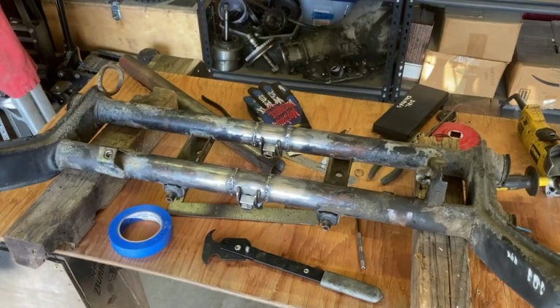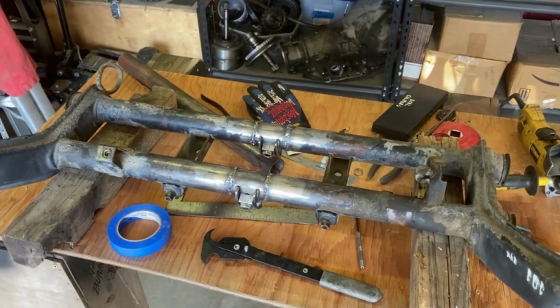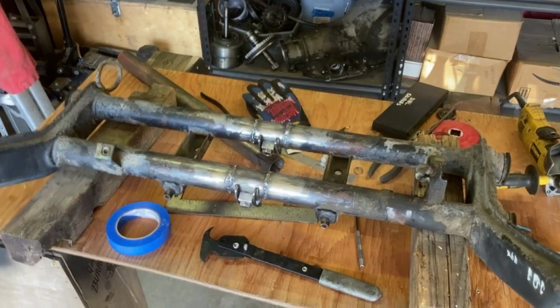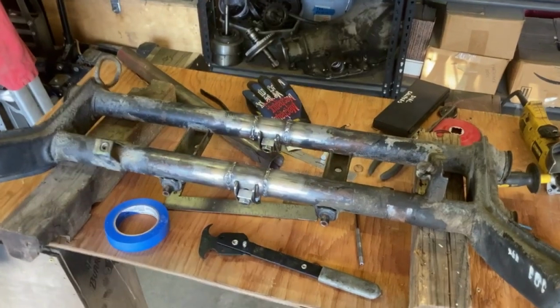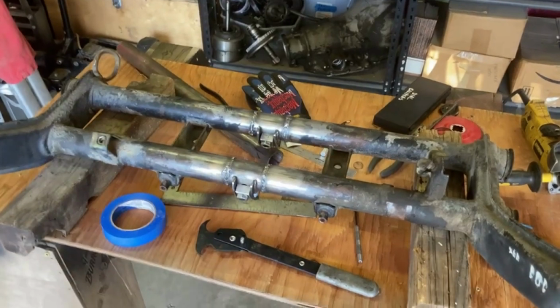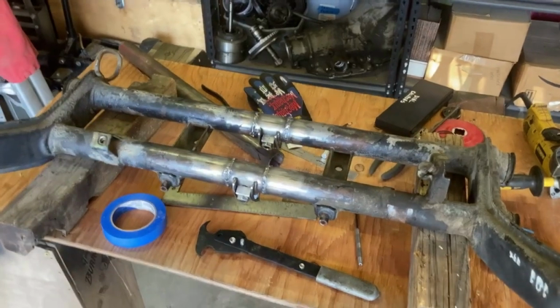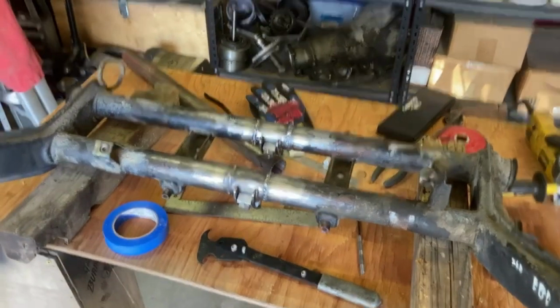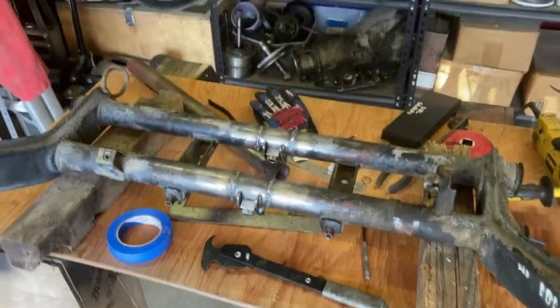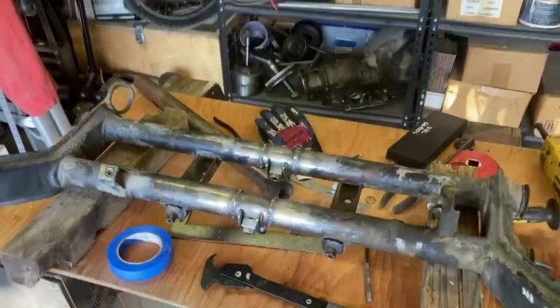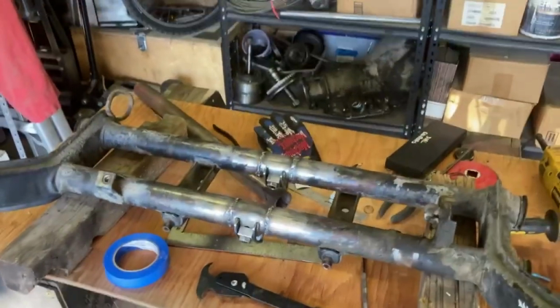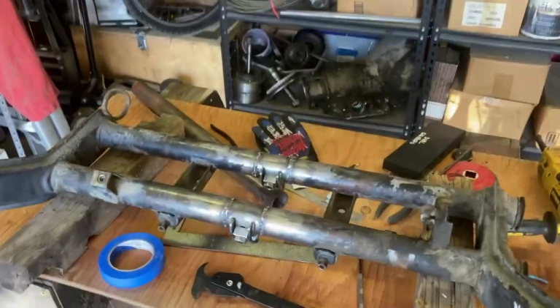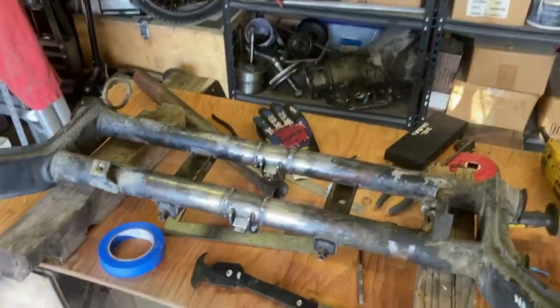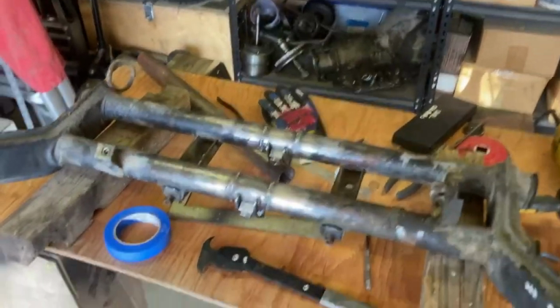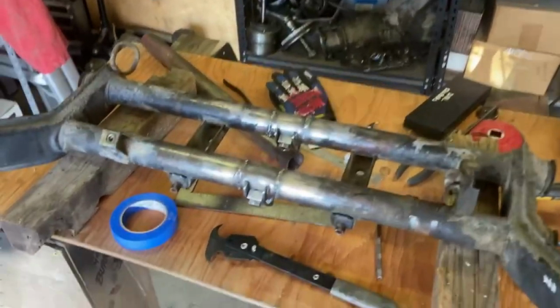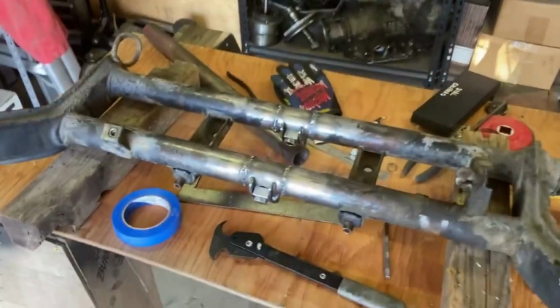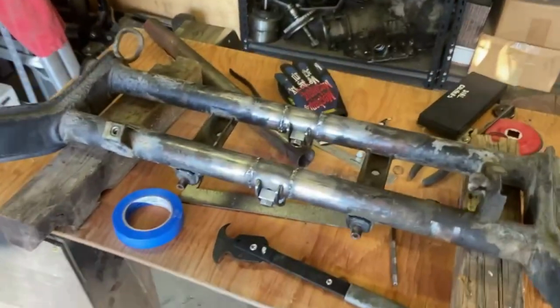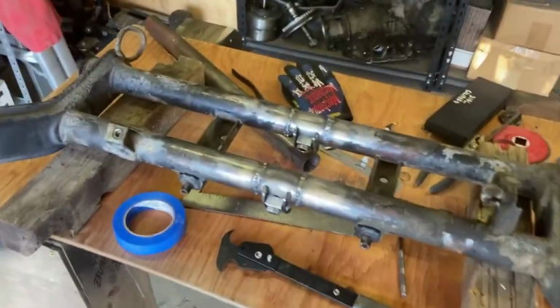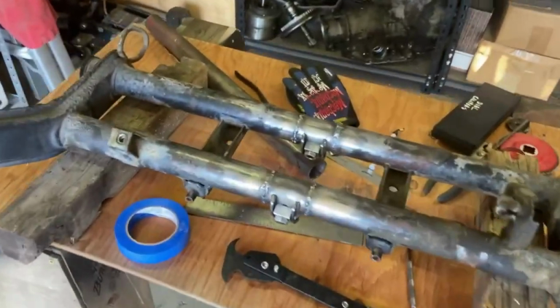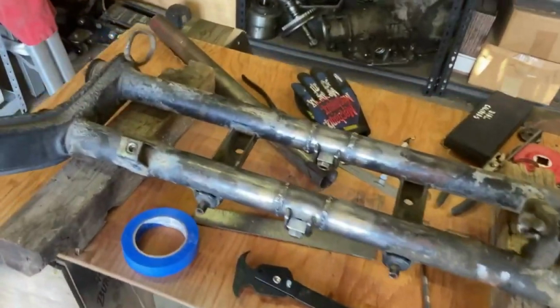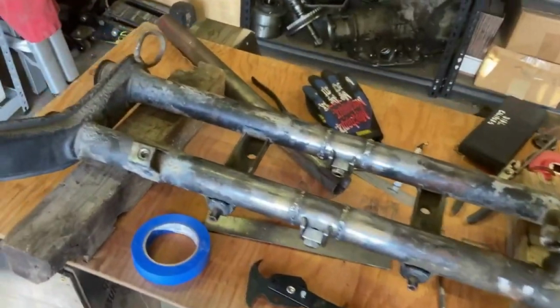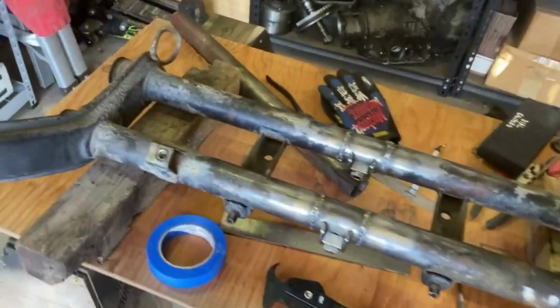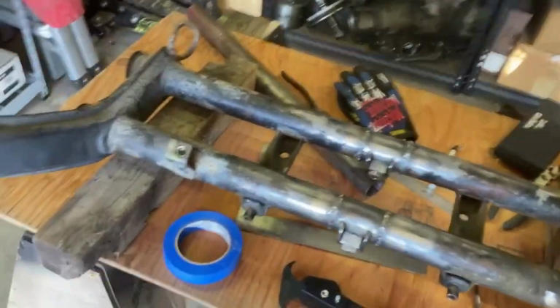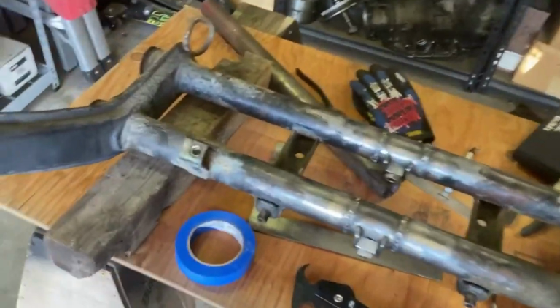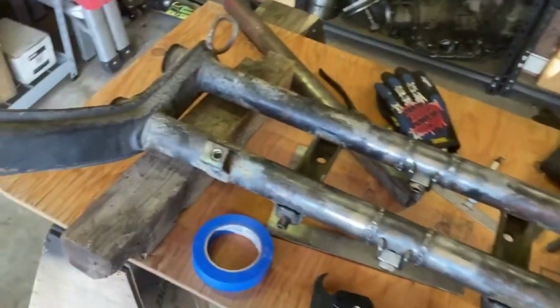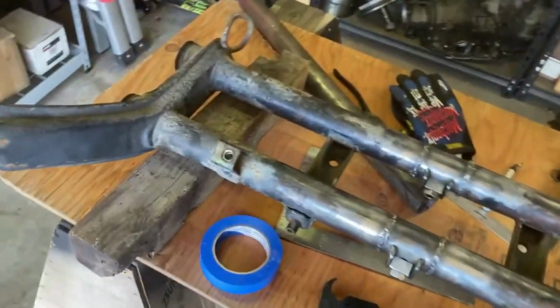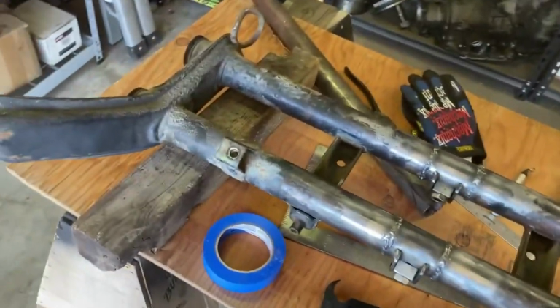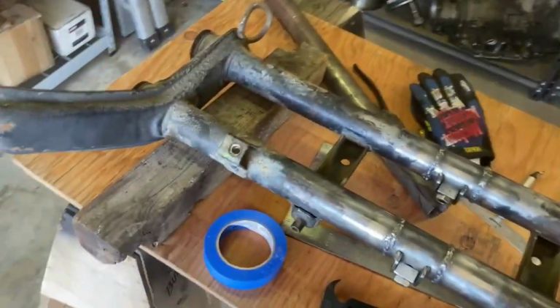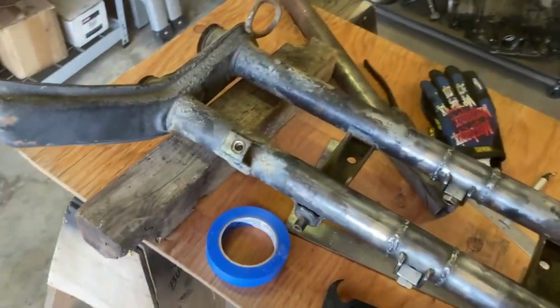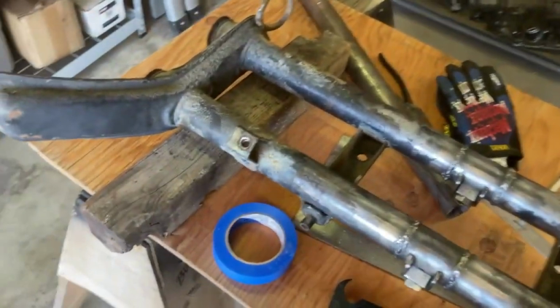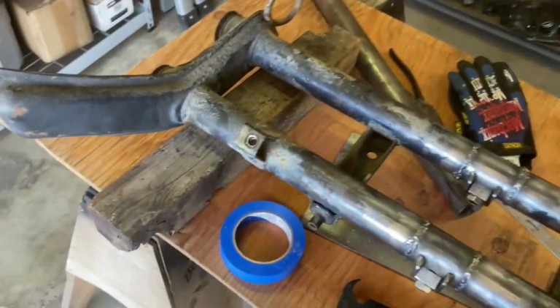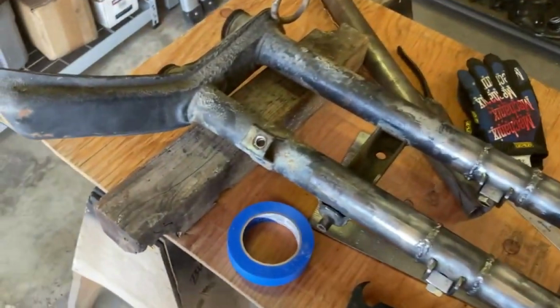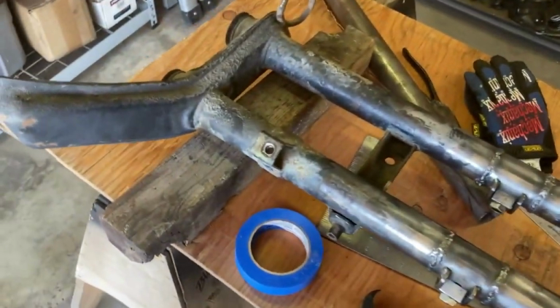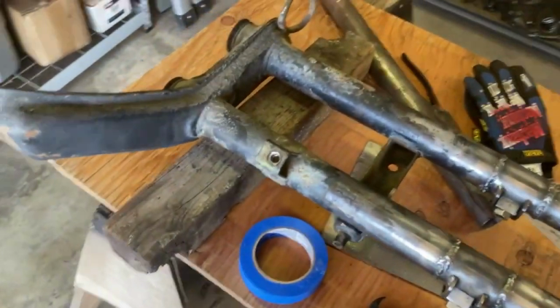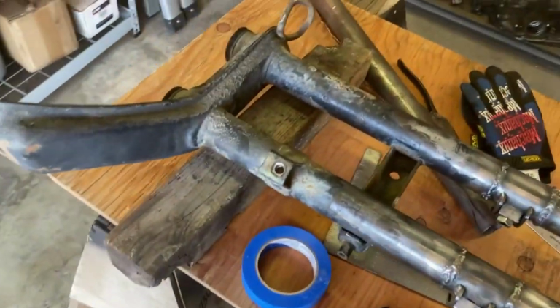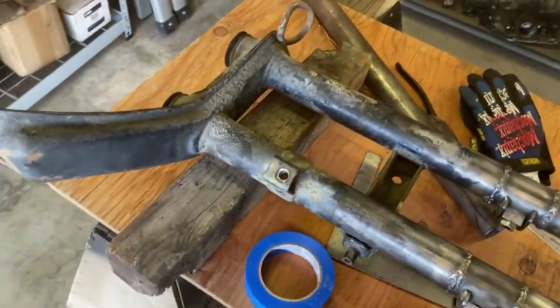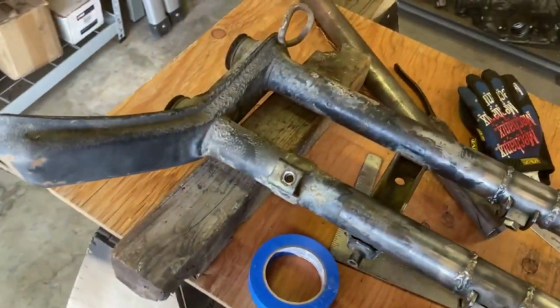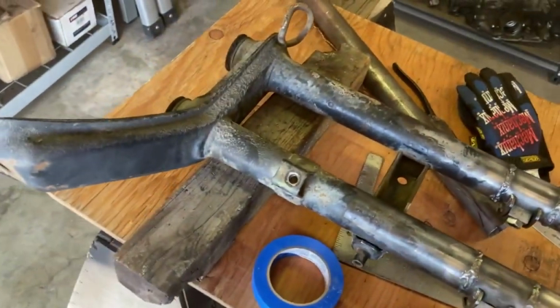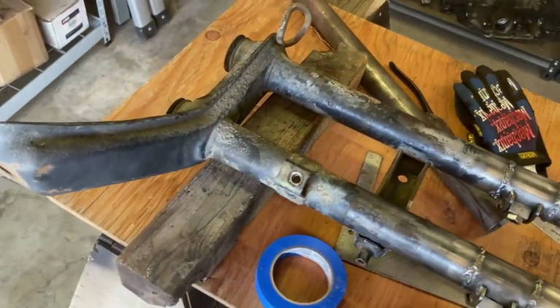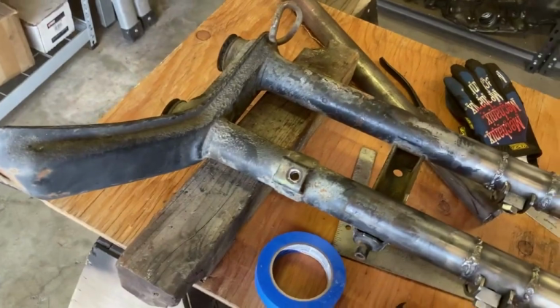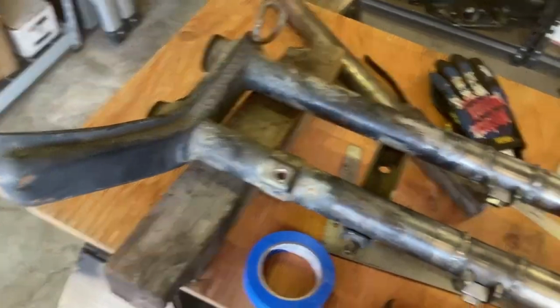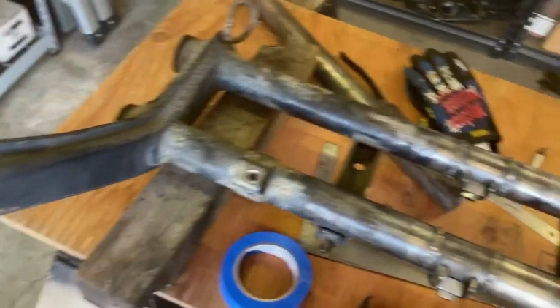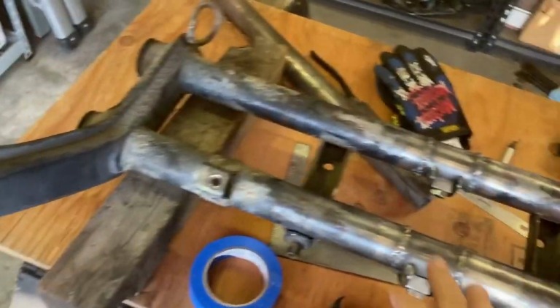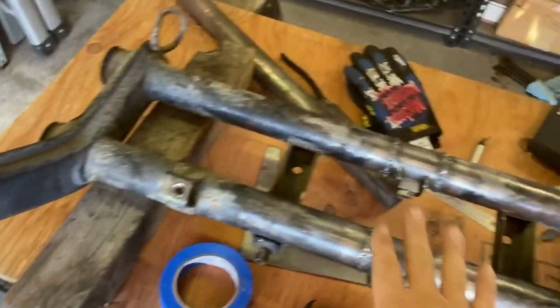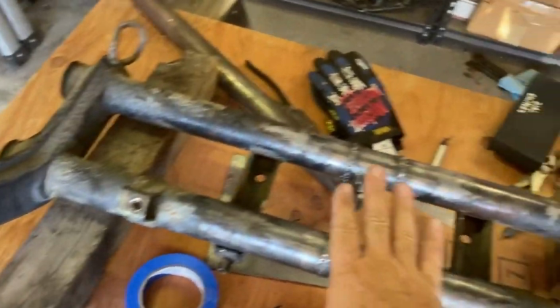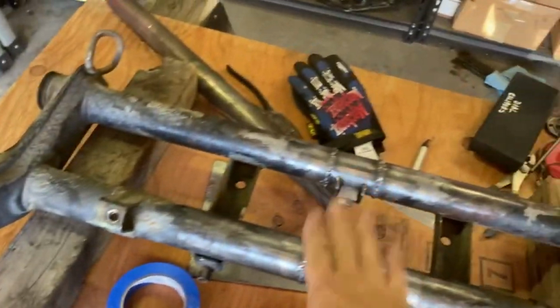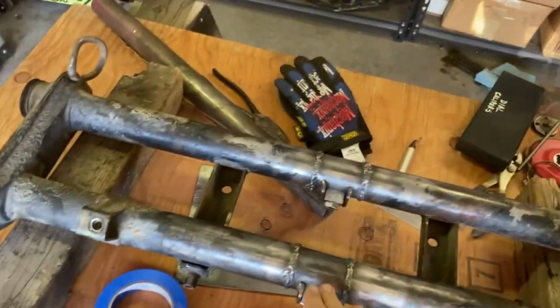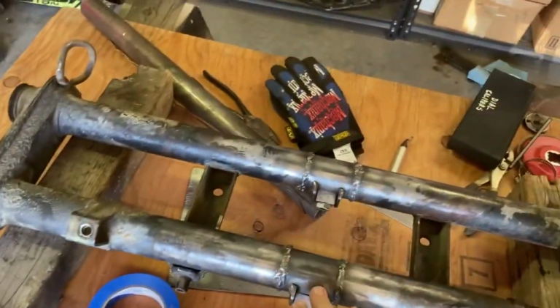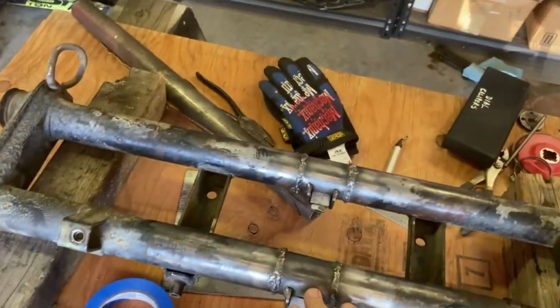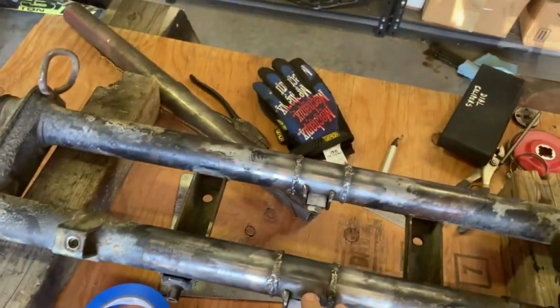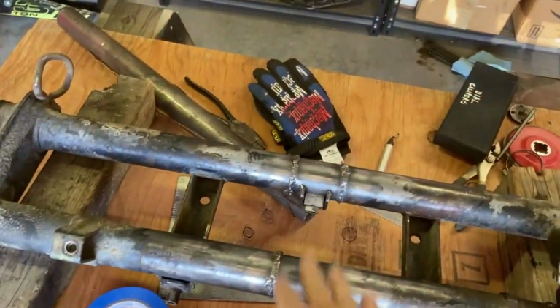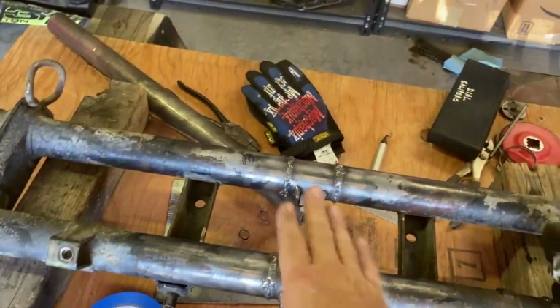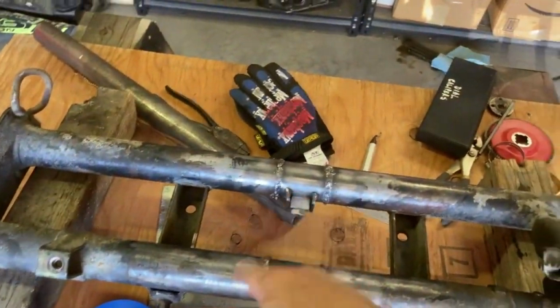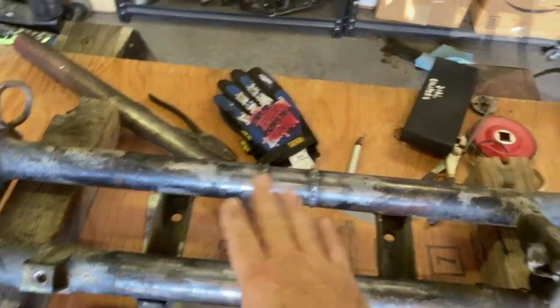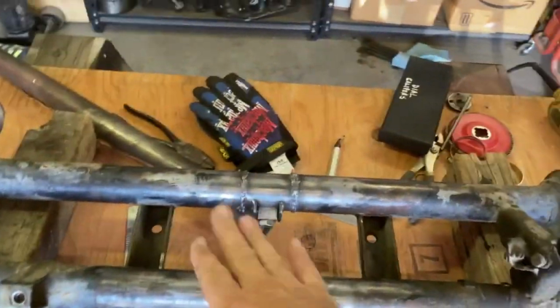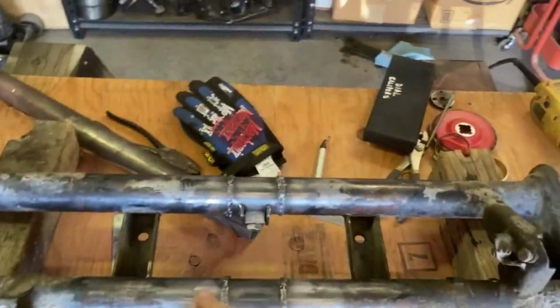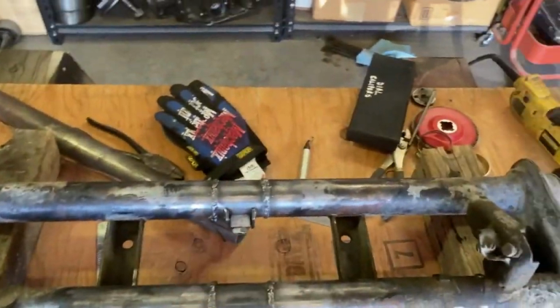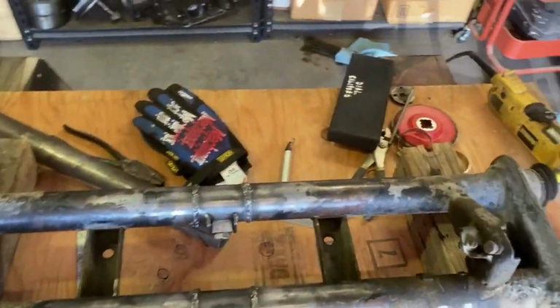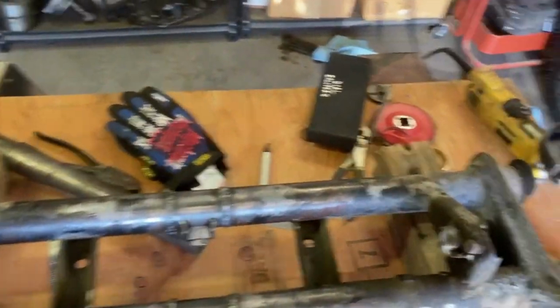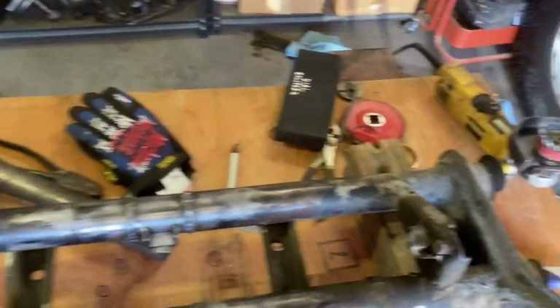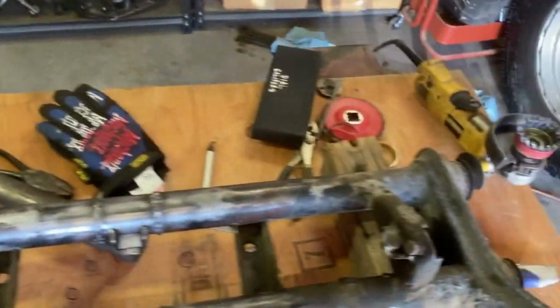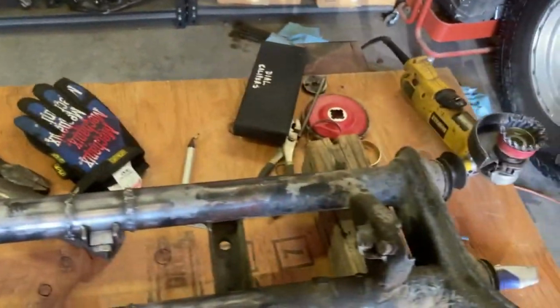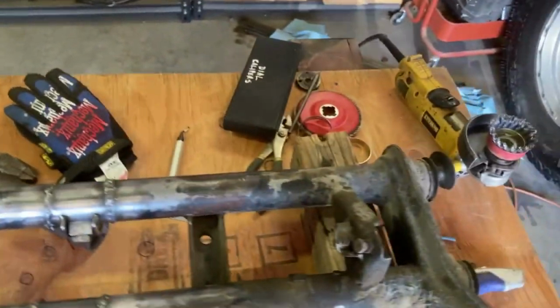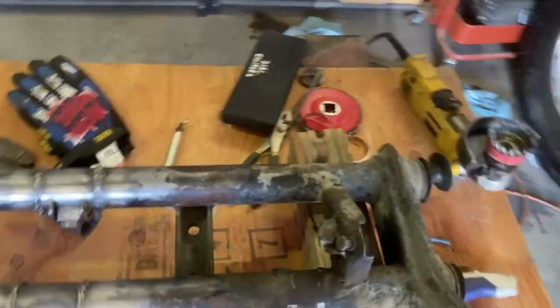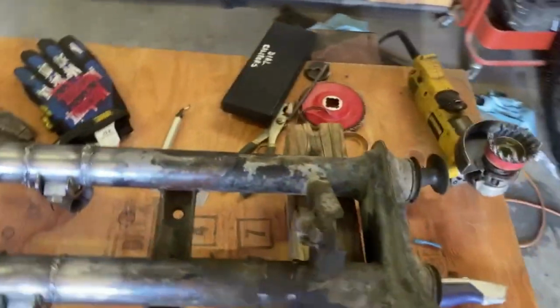Greetings. I am back at it, obviously. These are in — don't look too close to the welds.